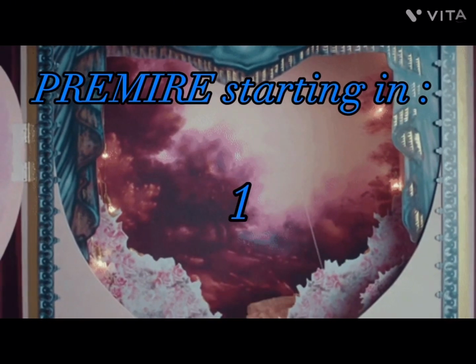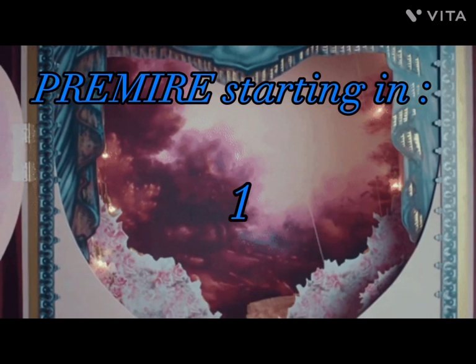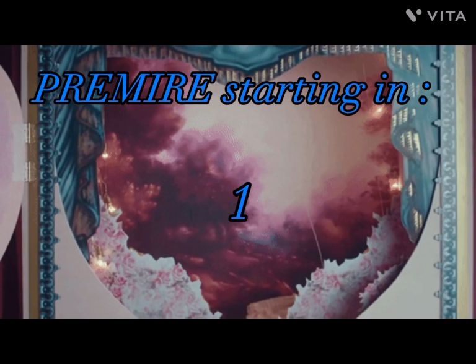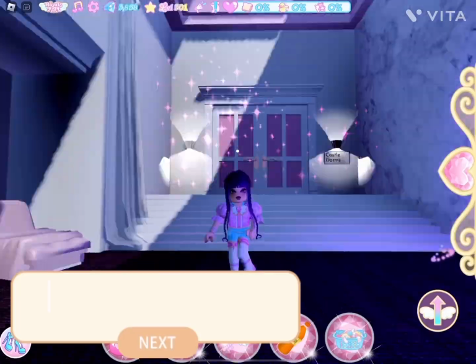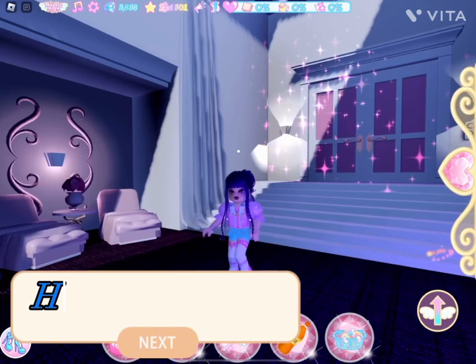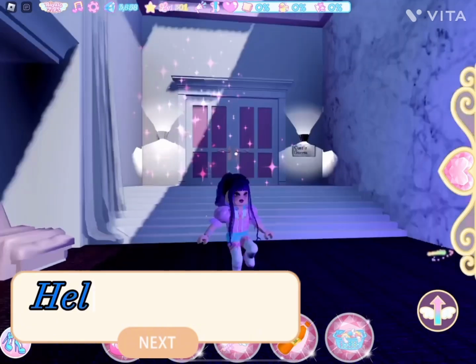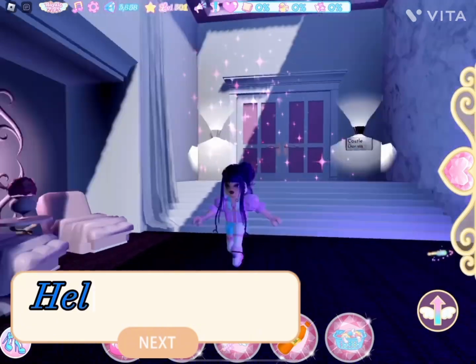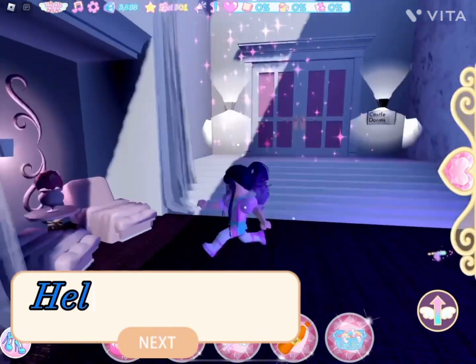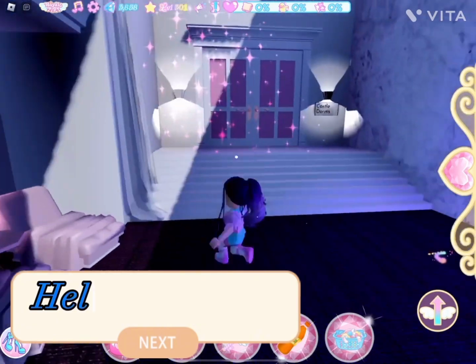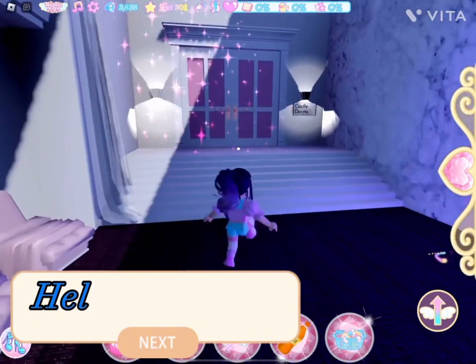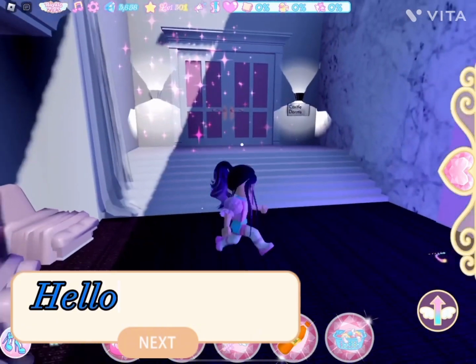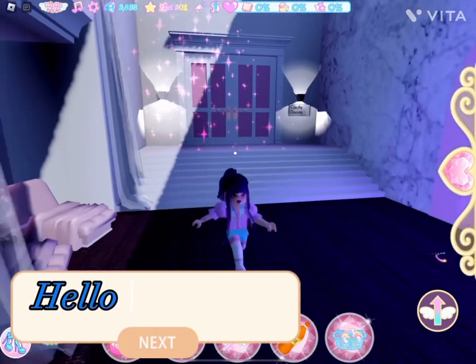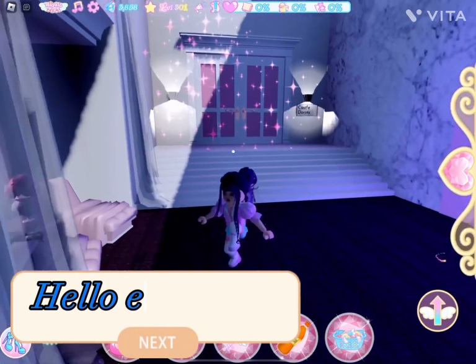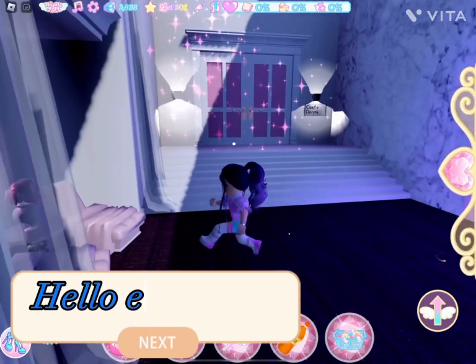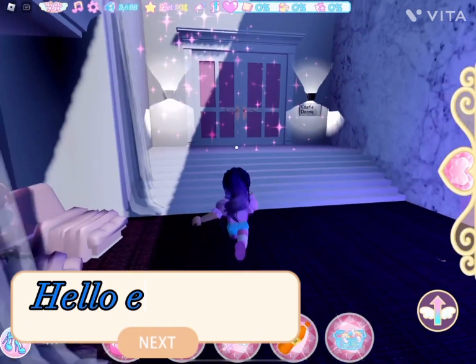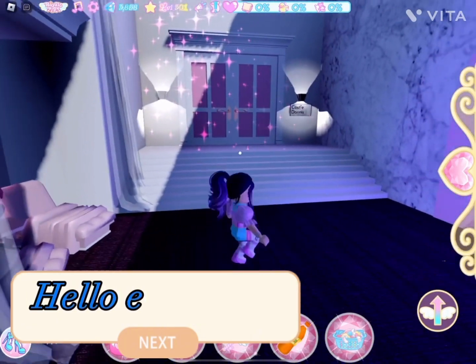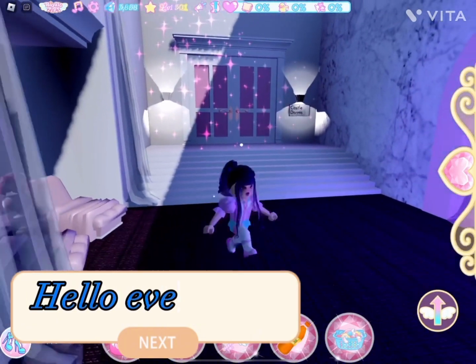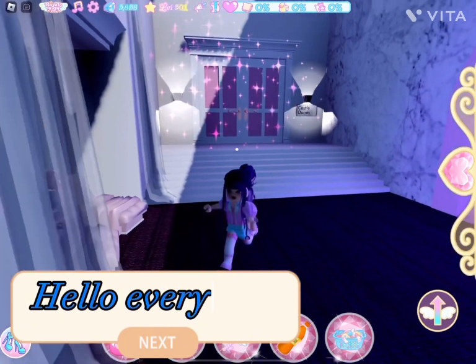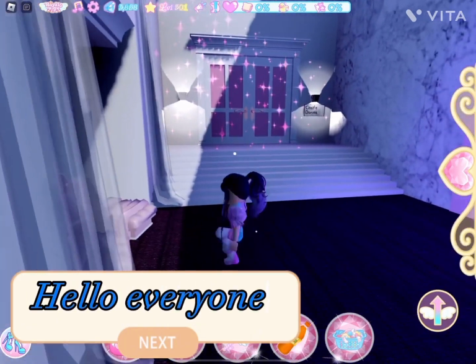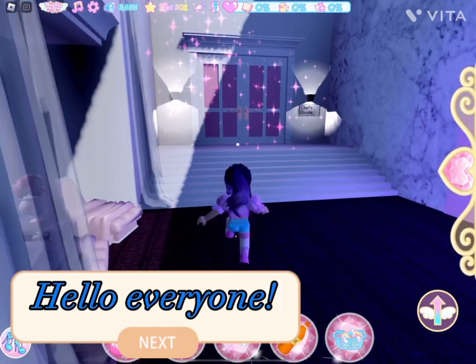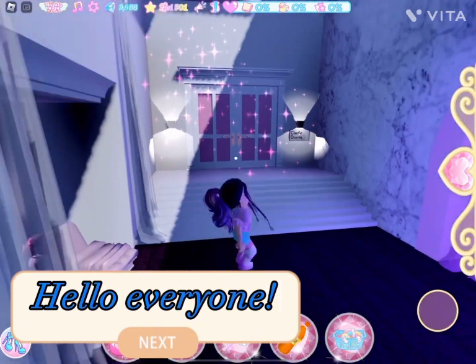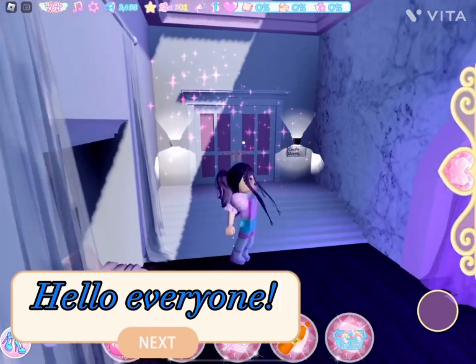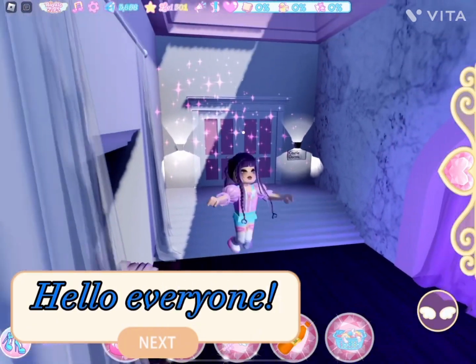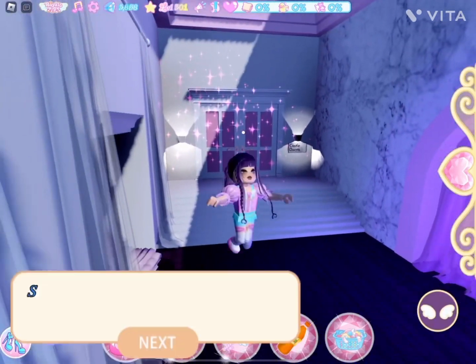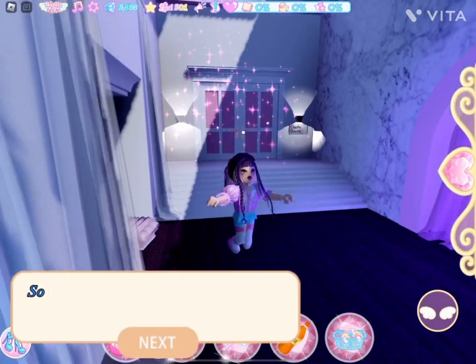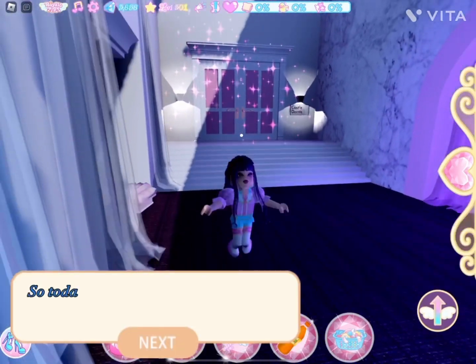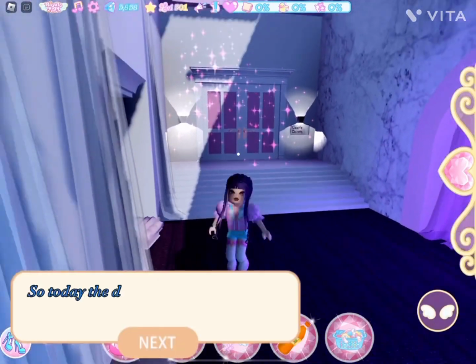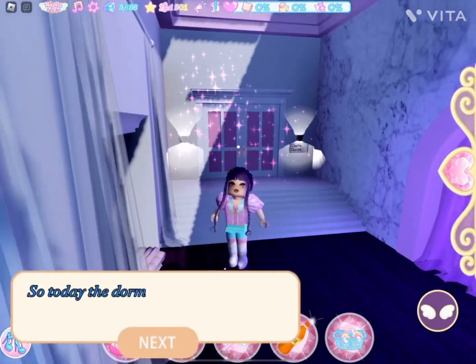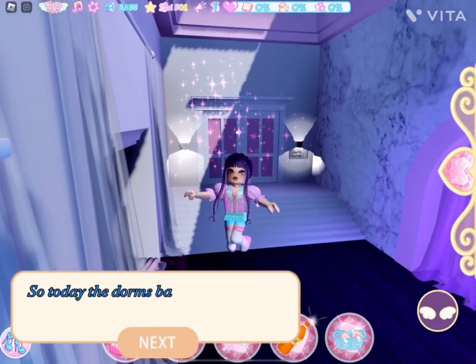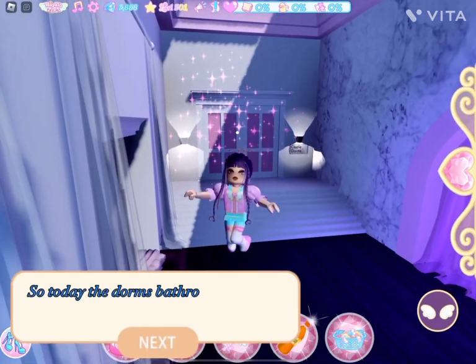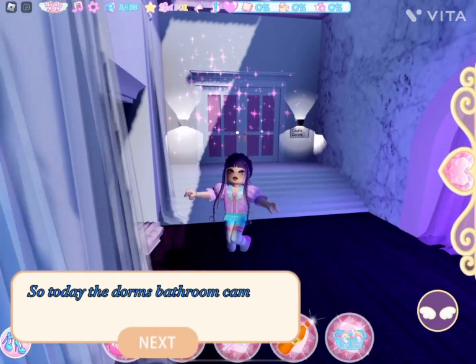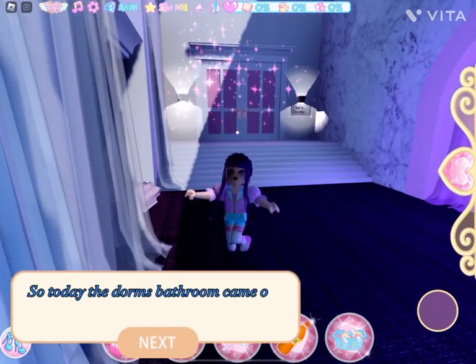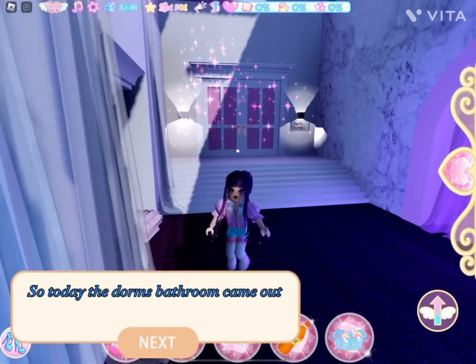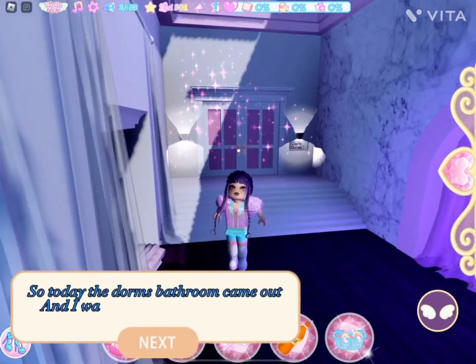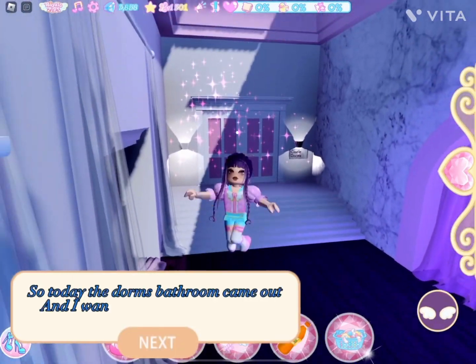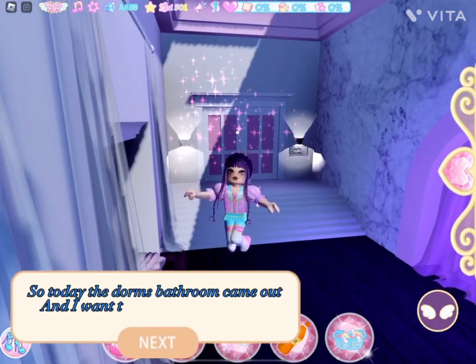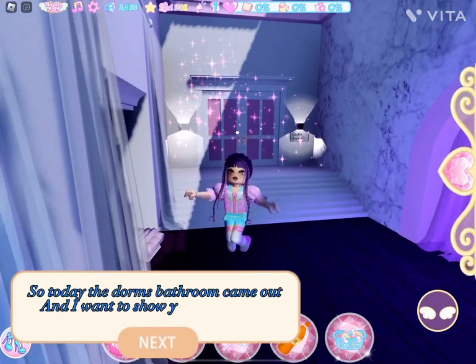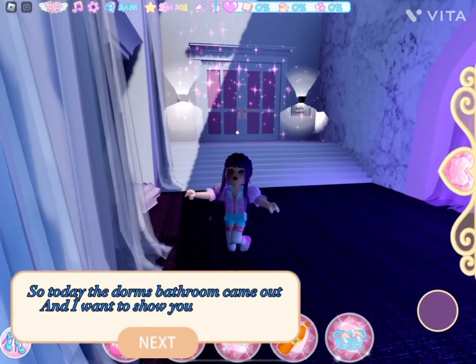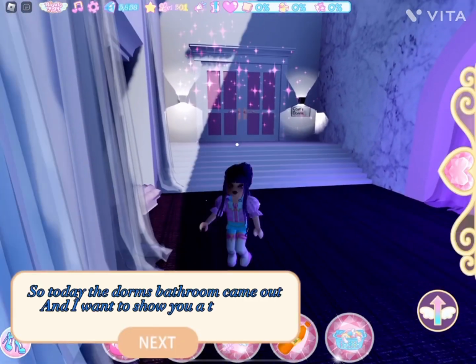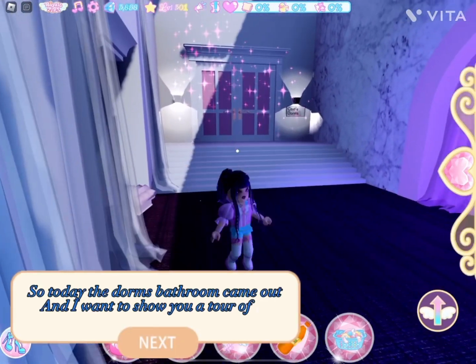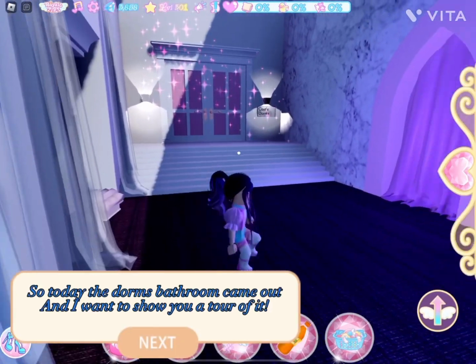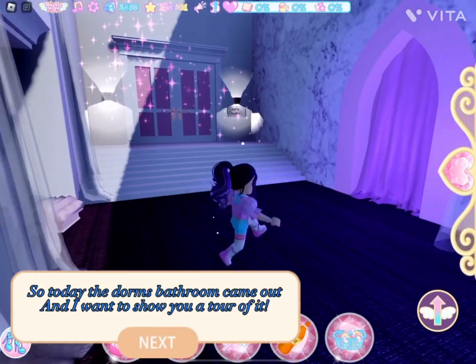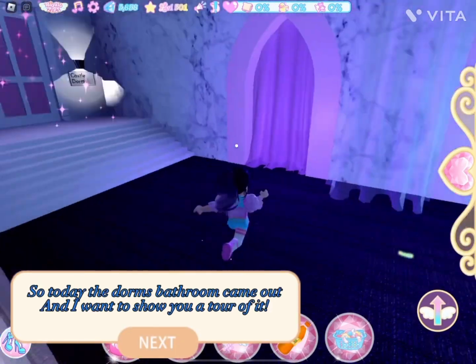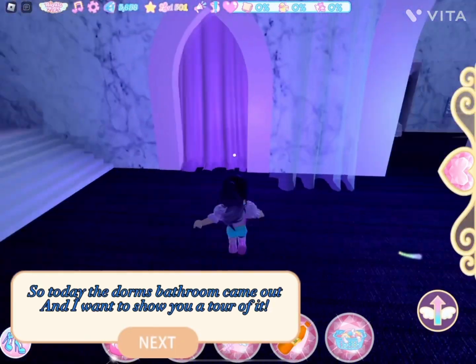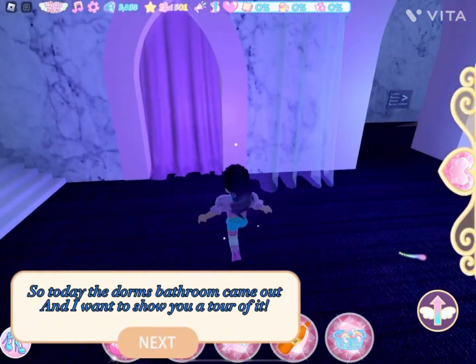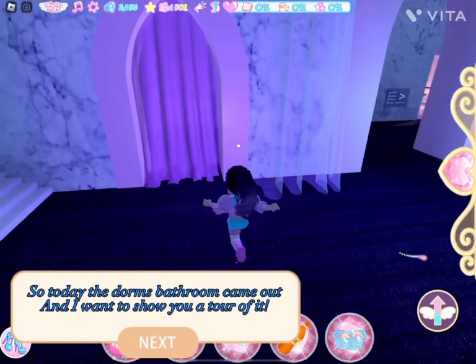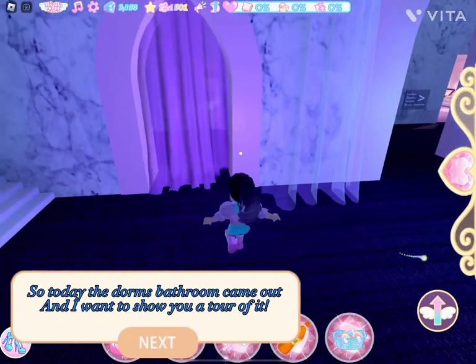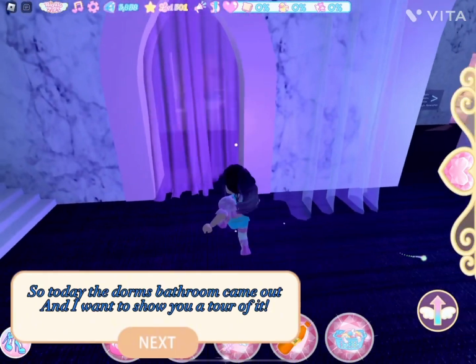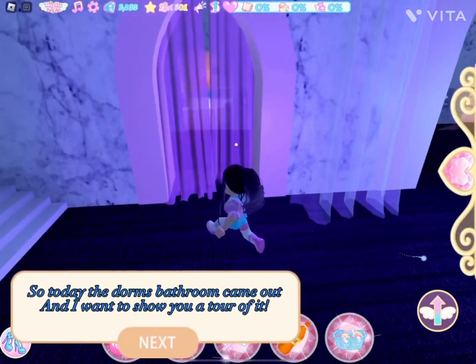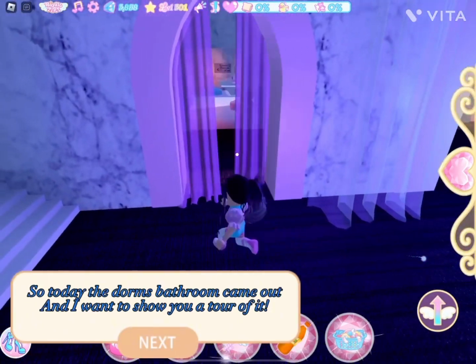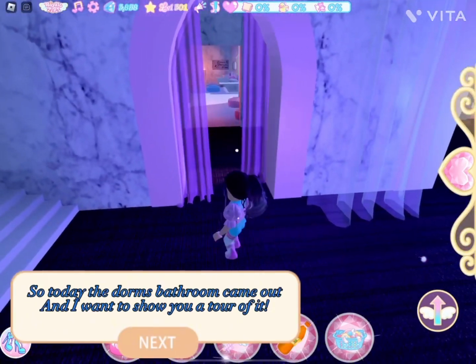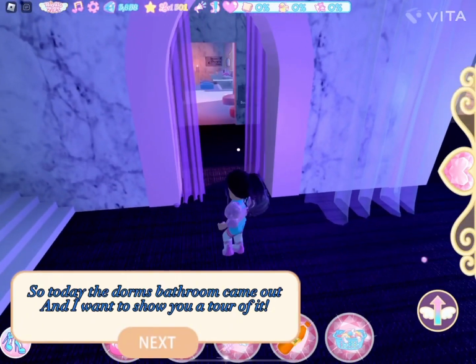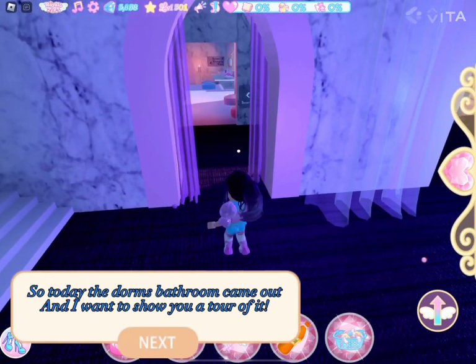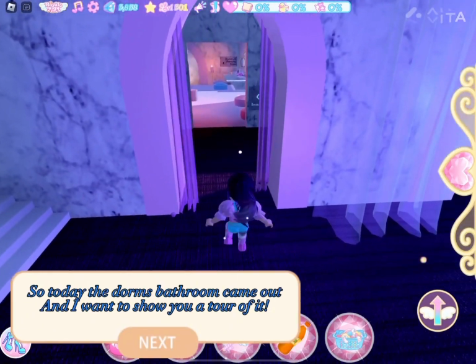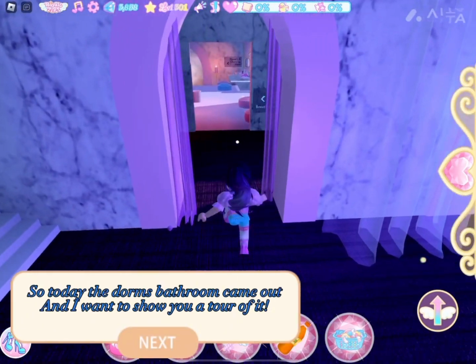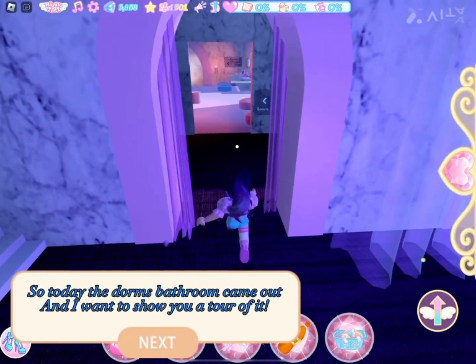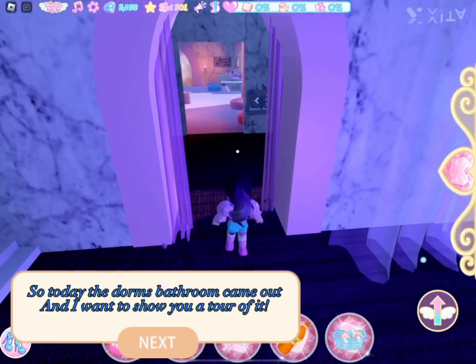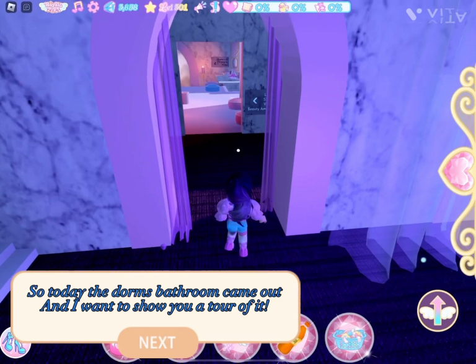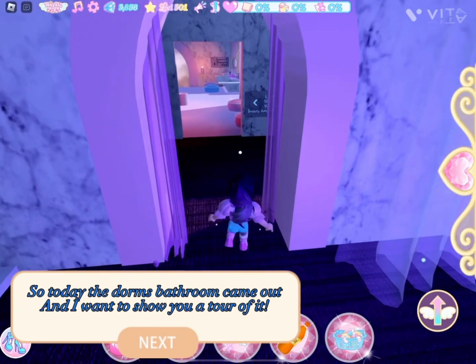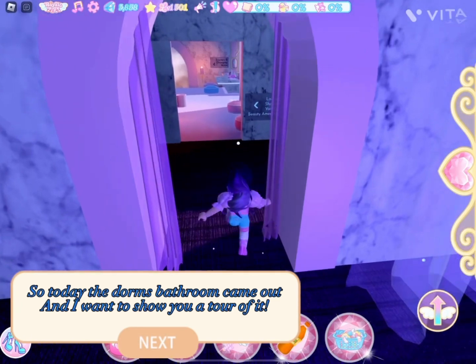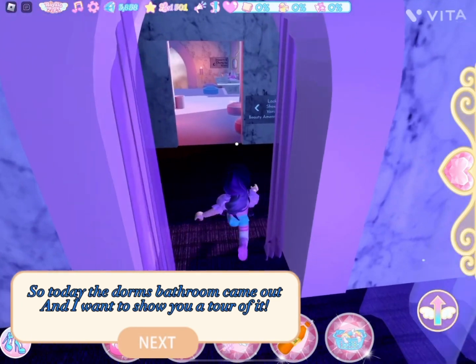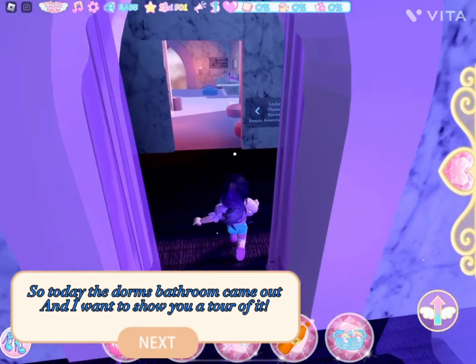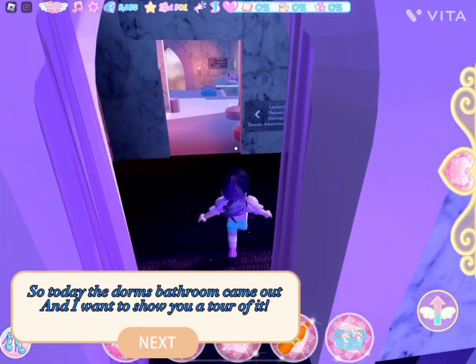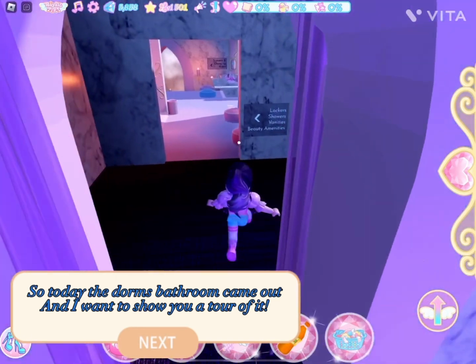Hello, everyone. So today the dorm's bathroom came out, and I want to show you a tour of it.